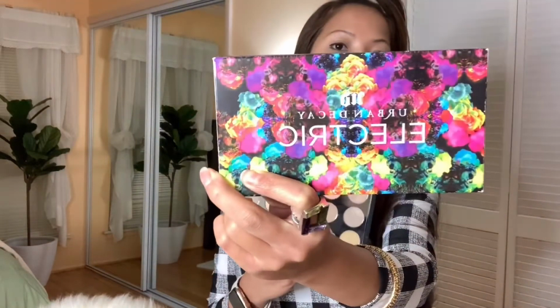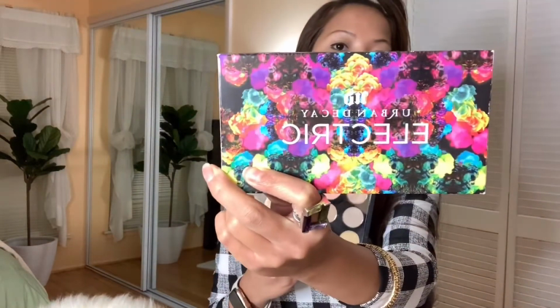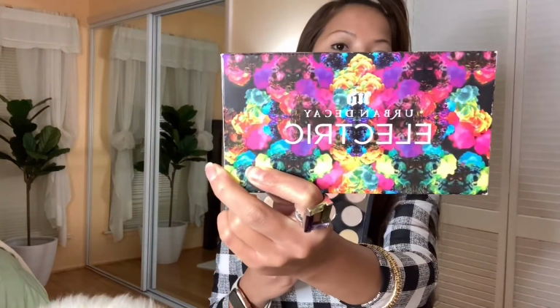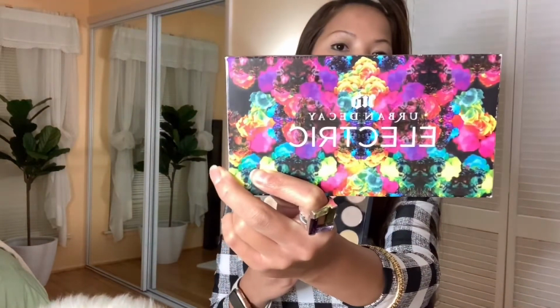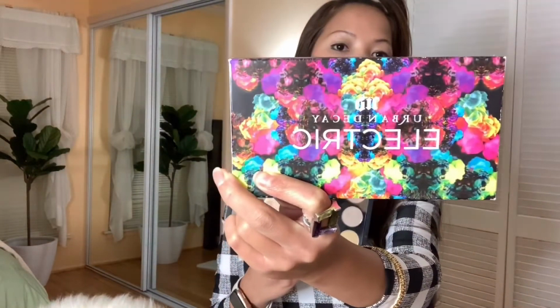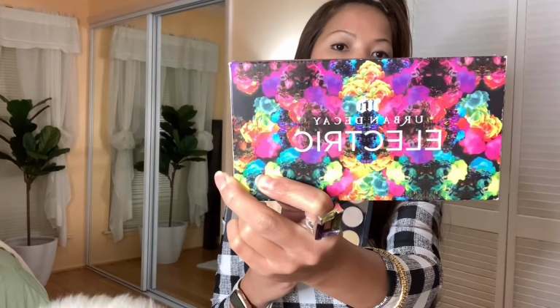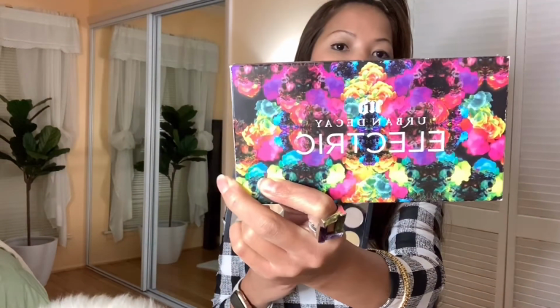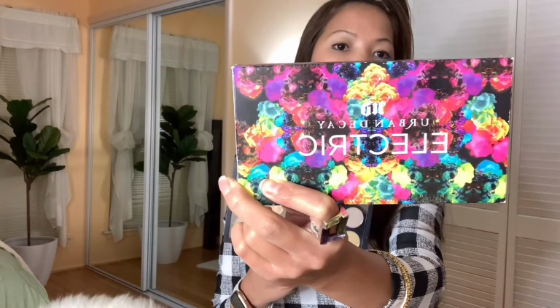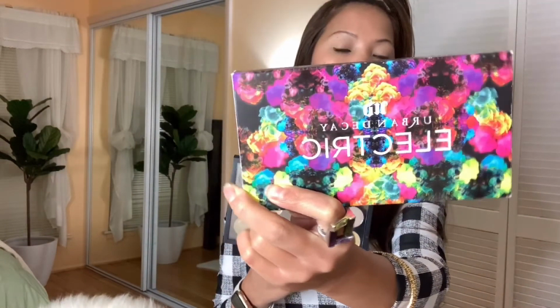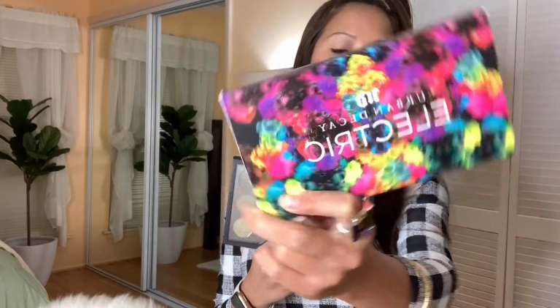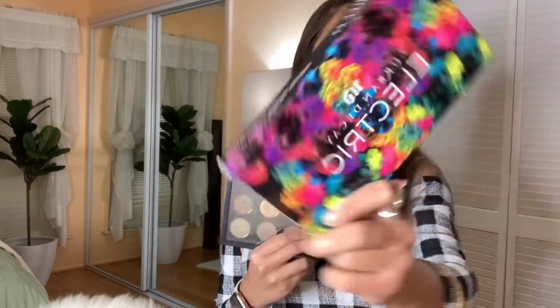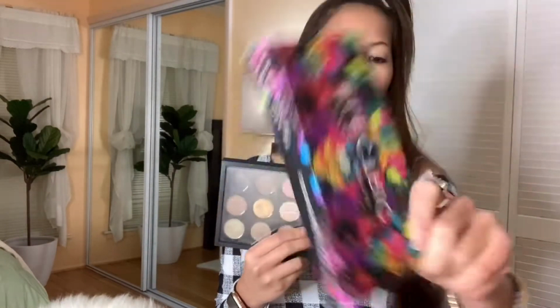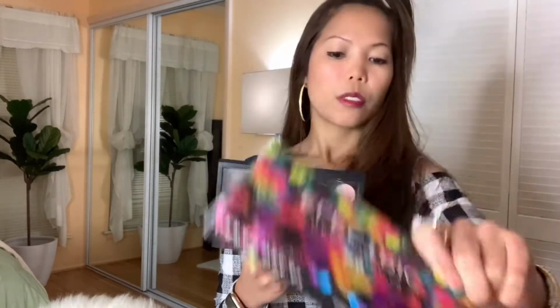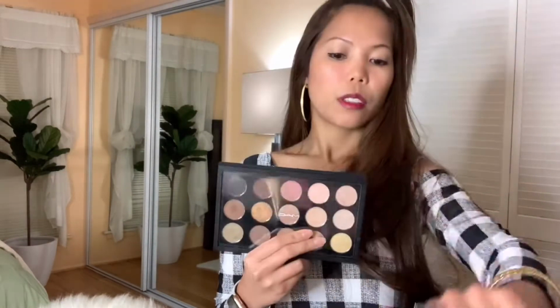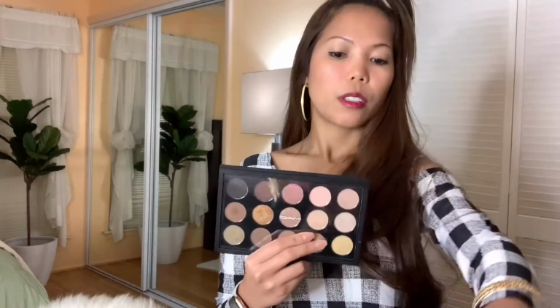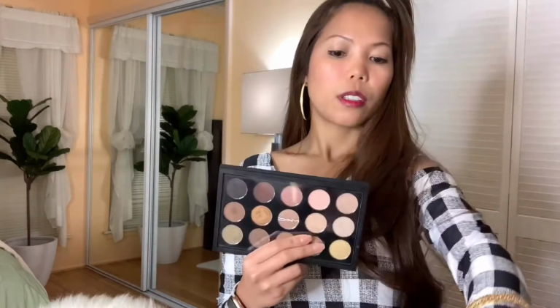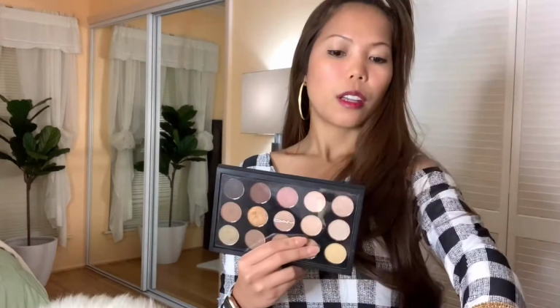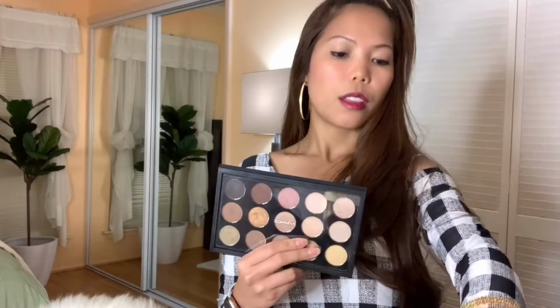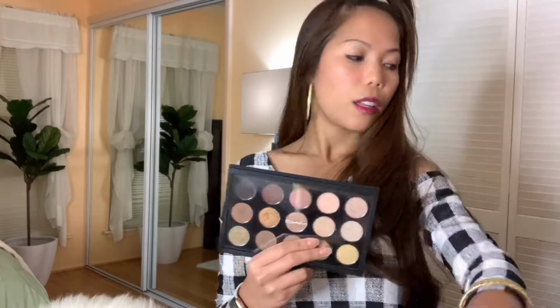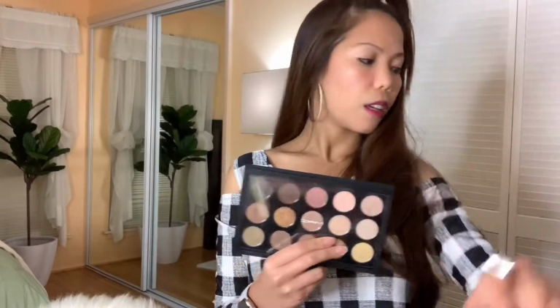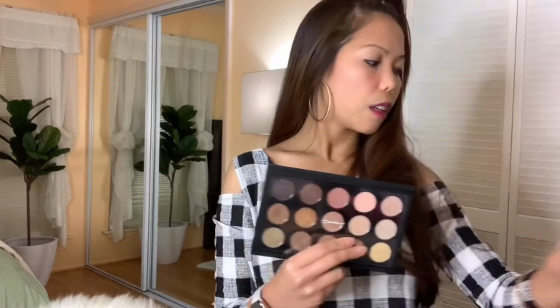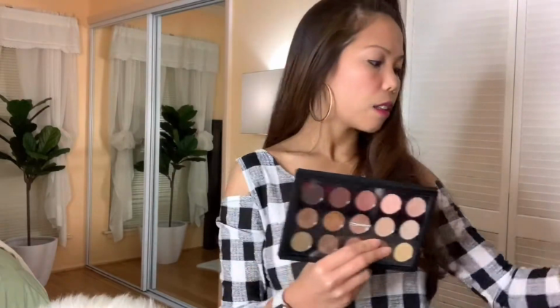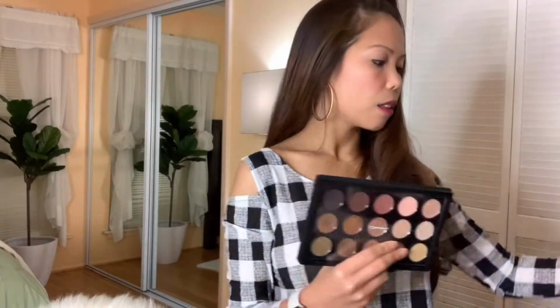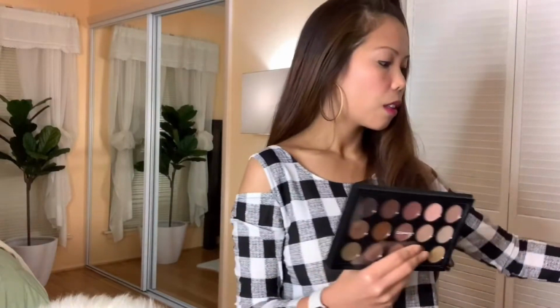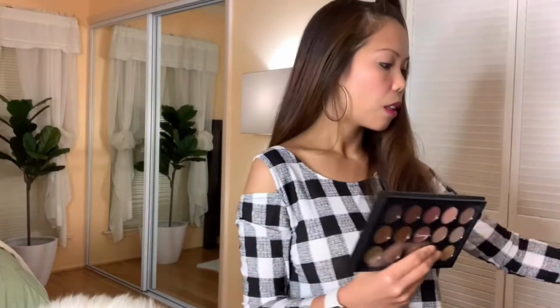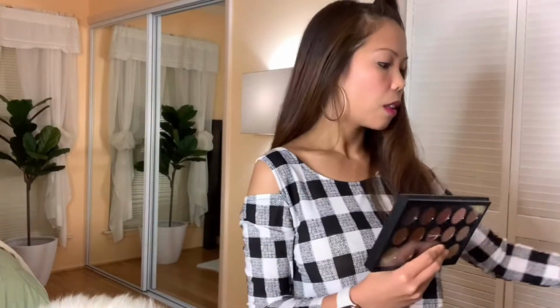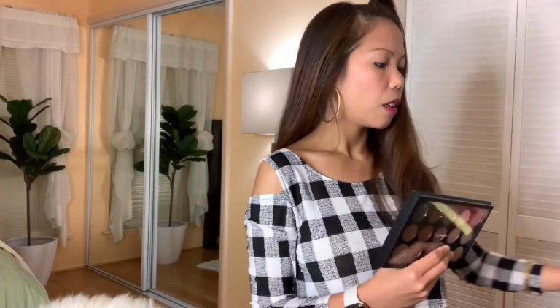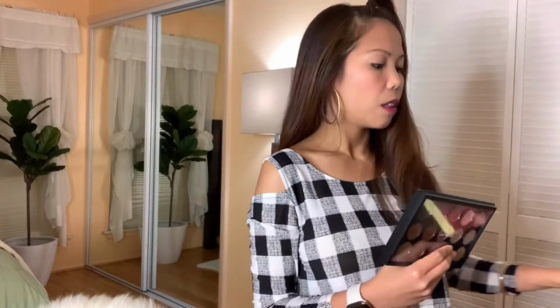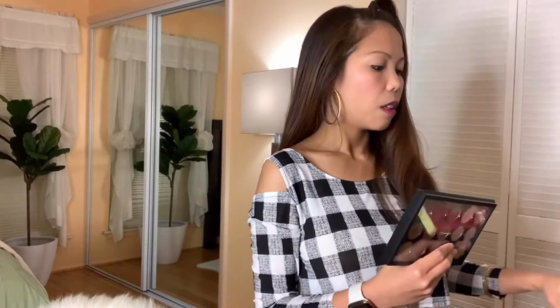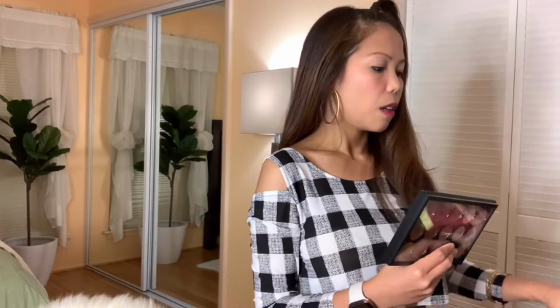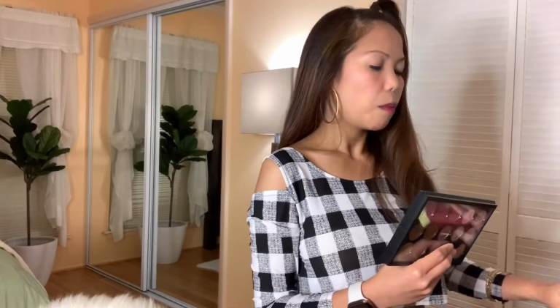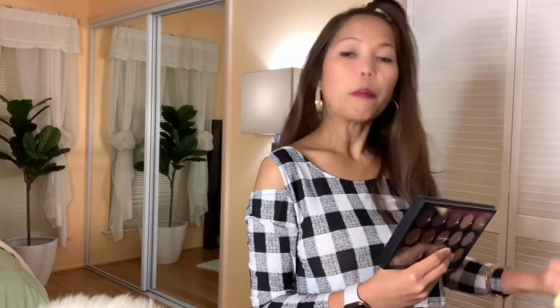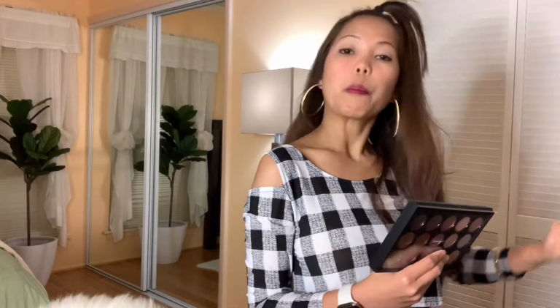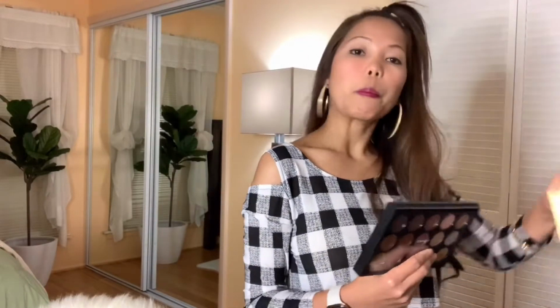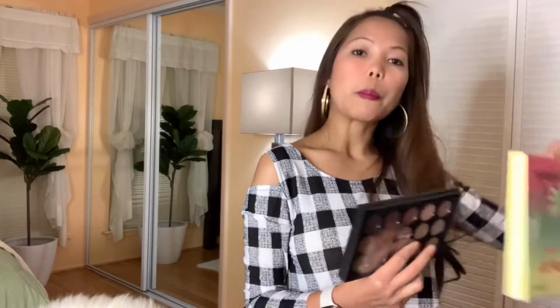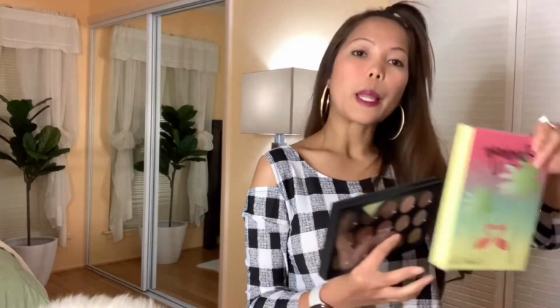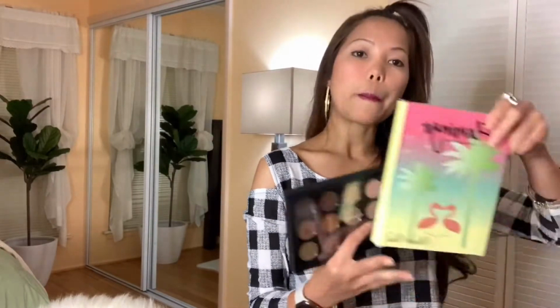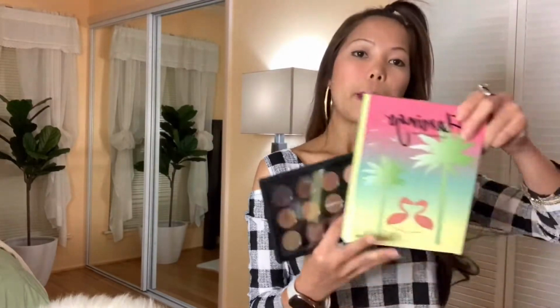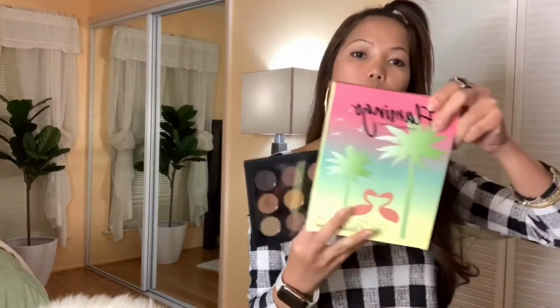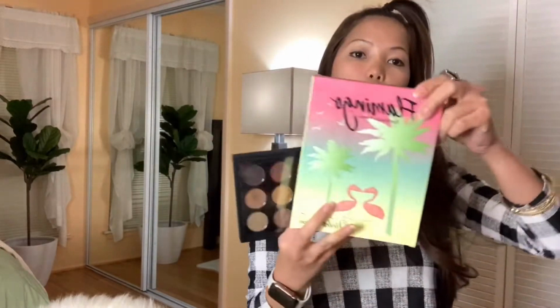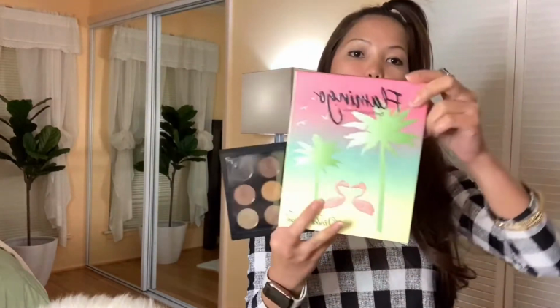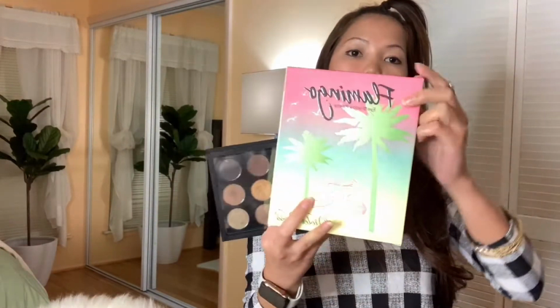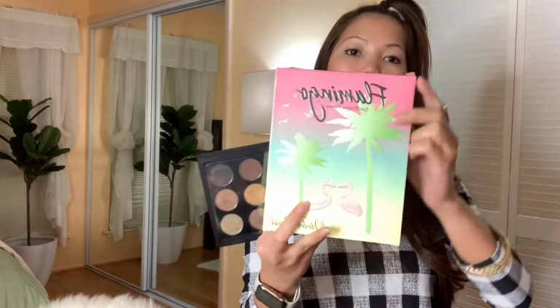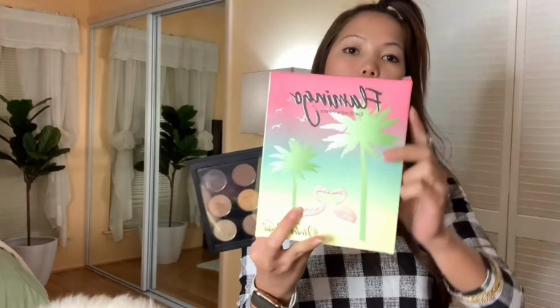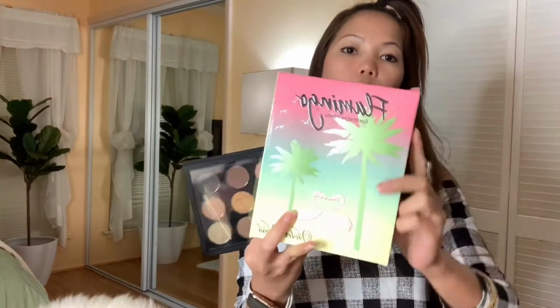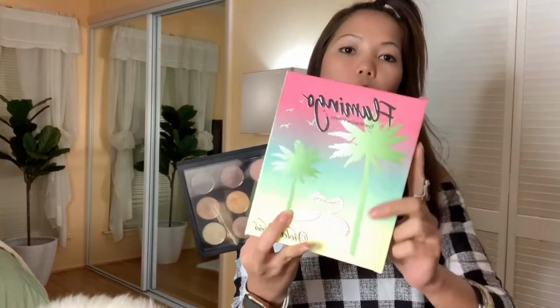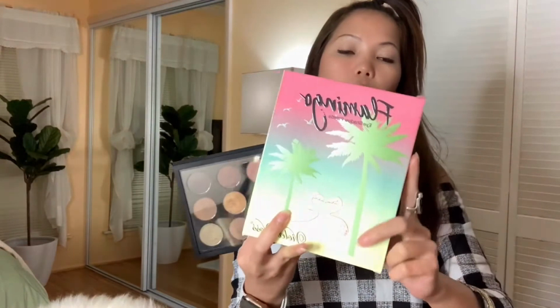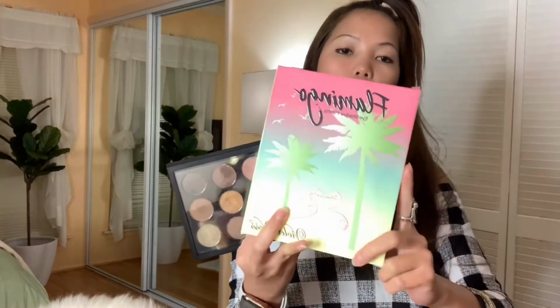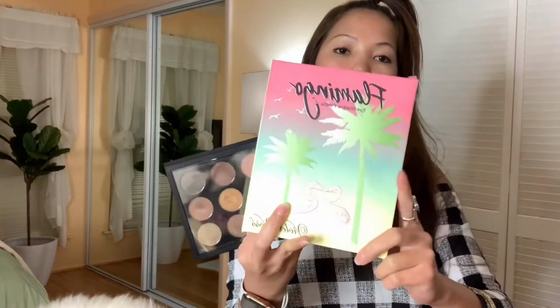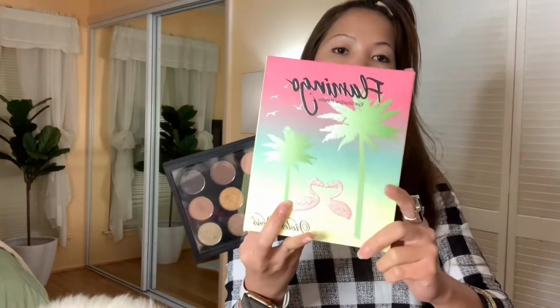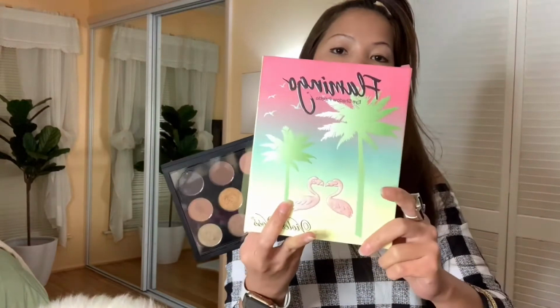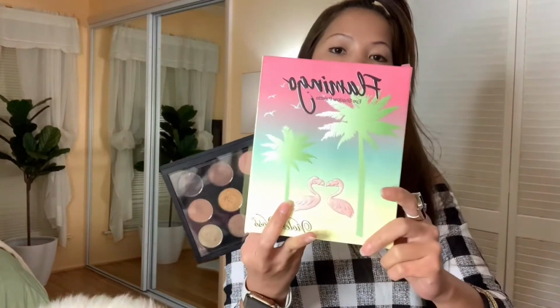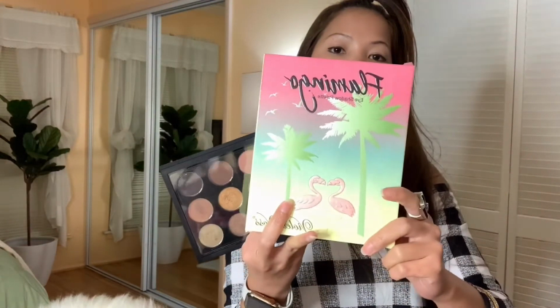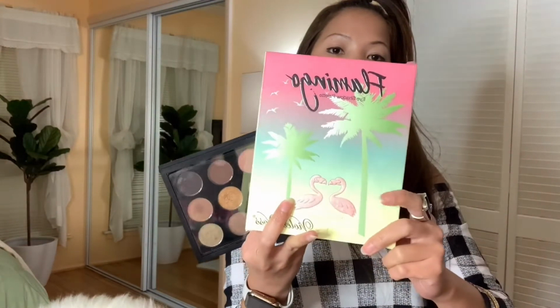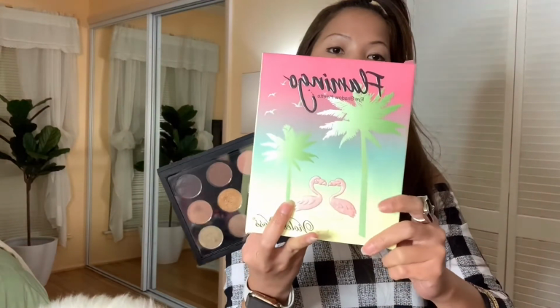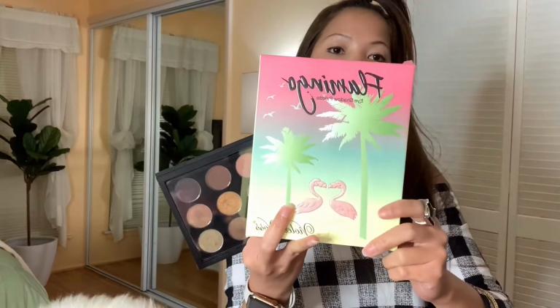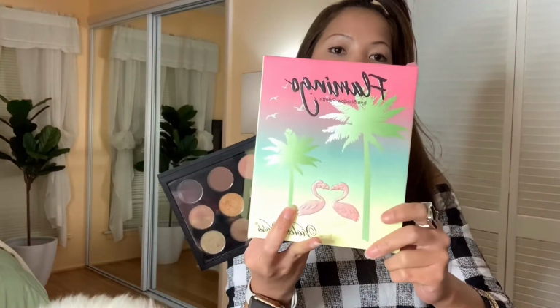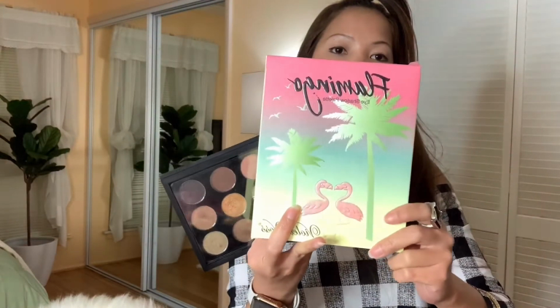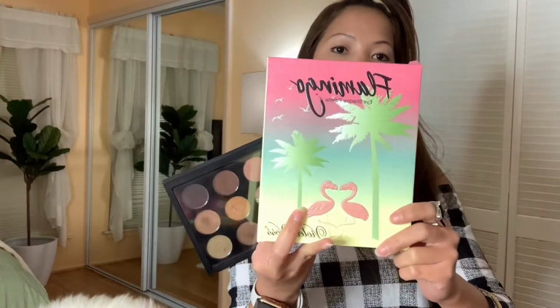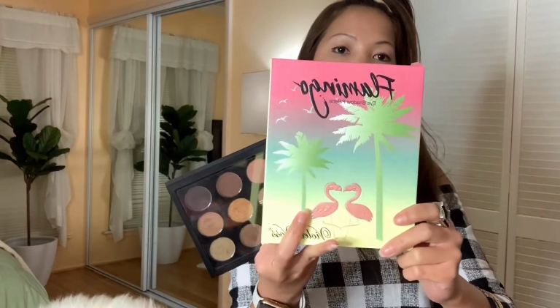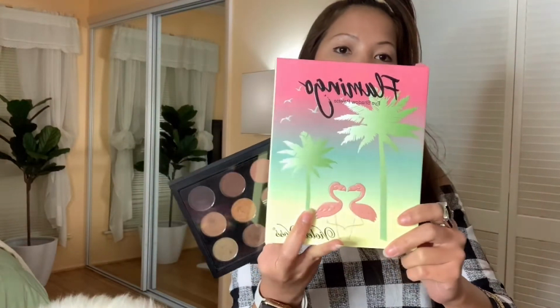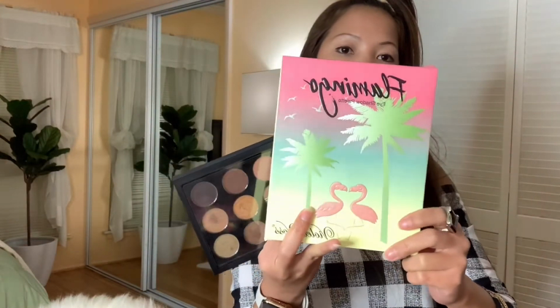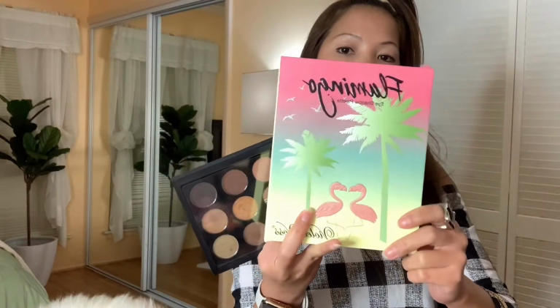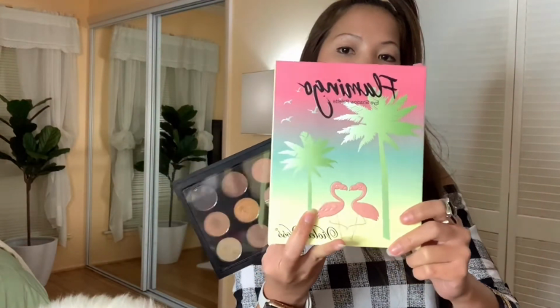This is my MAC eyeshadow. And then Urban Decay Electric as well. And then Flamingo eyeshadows.